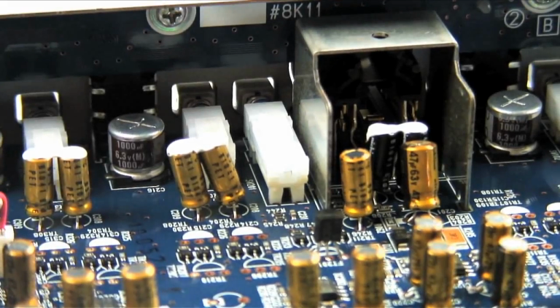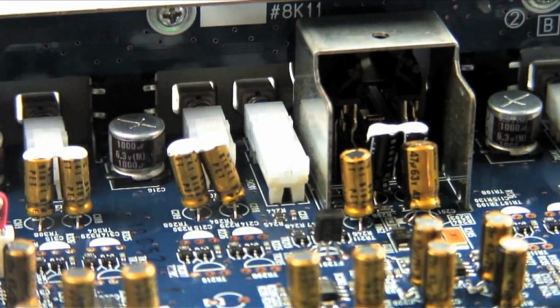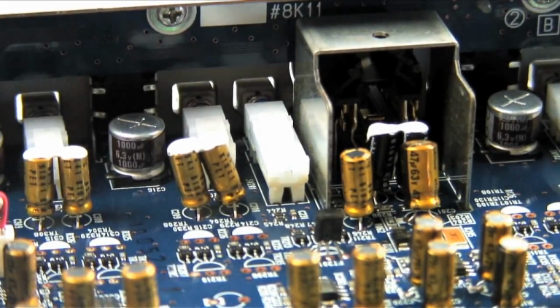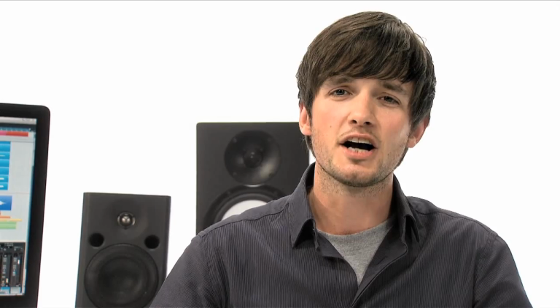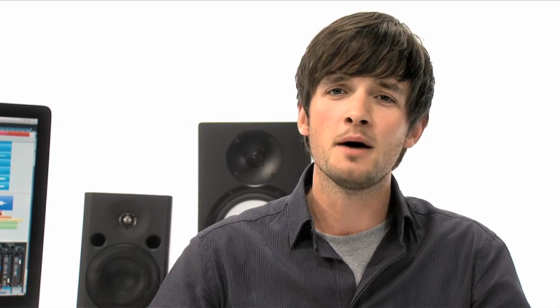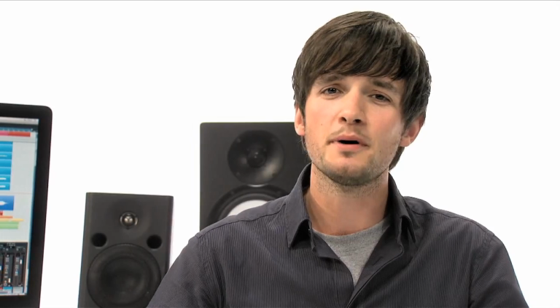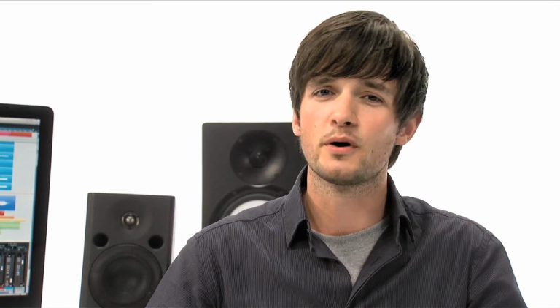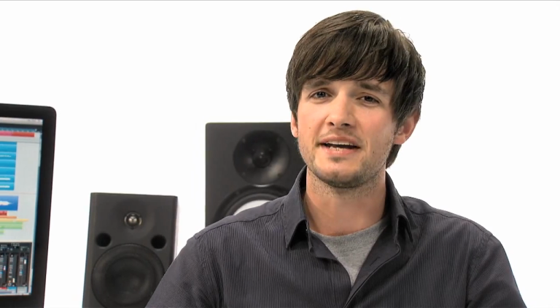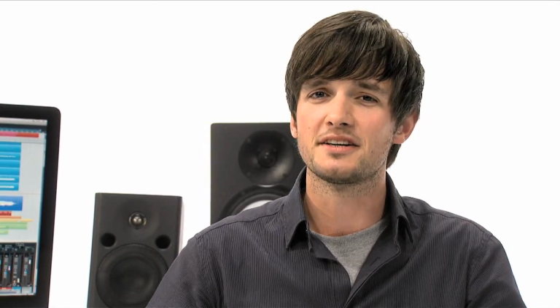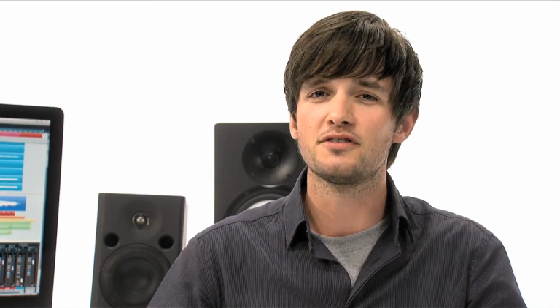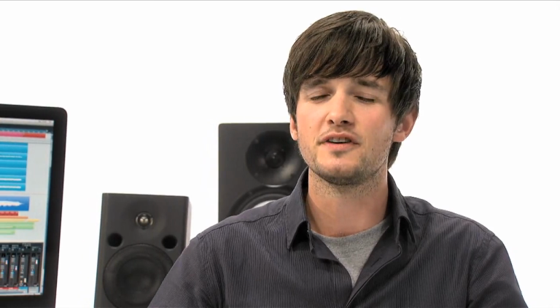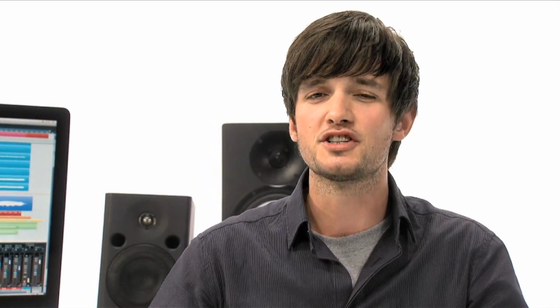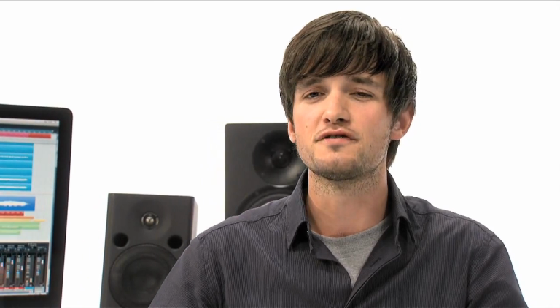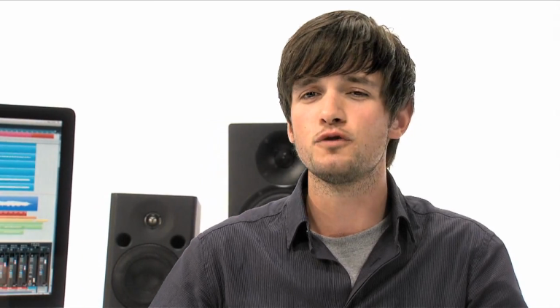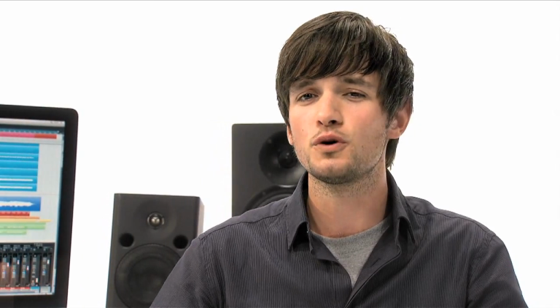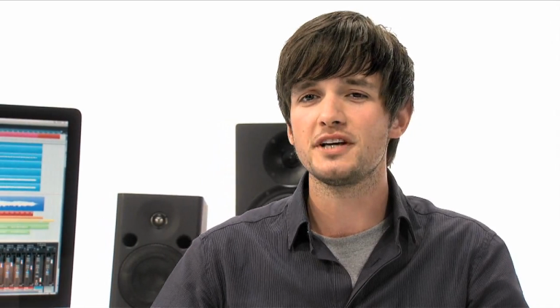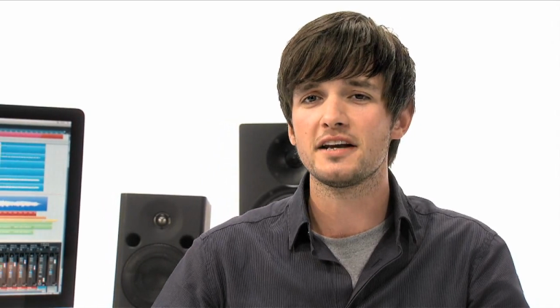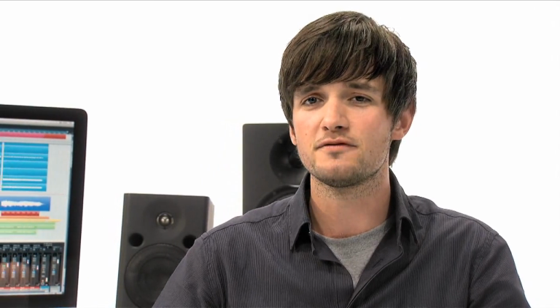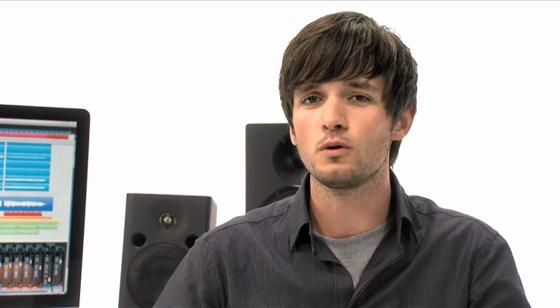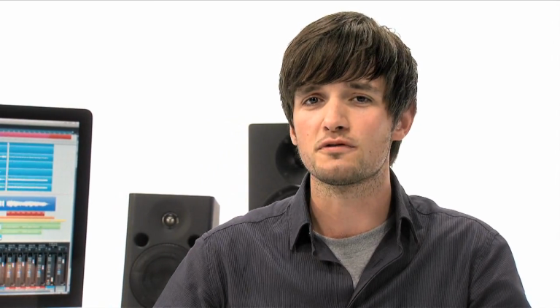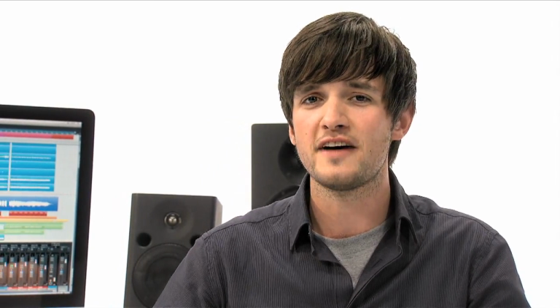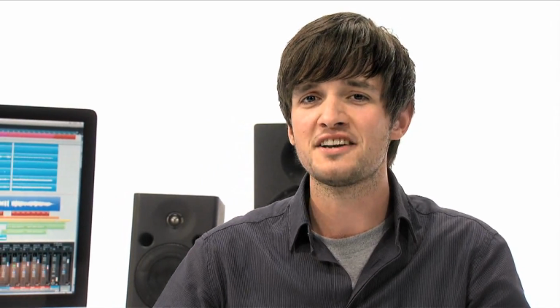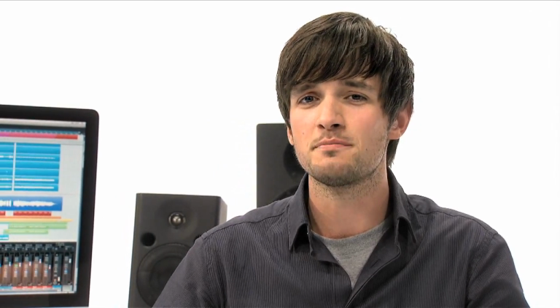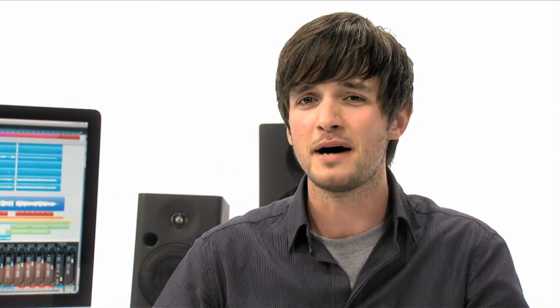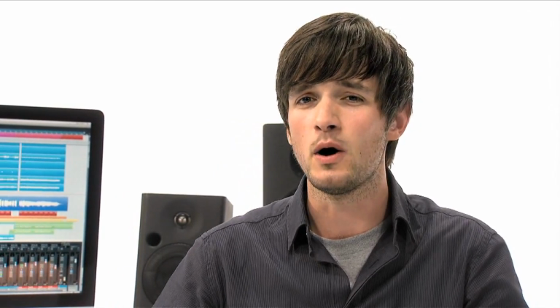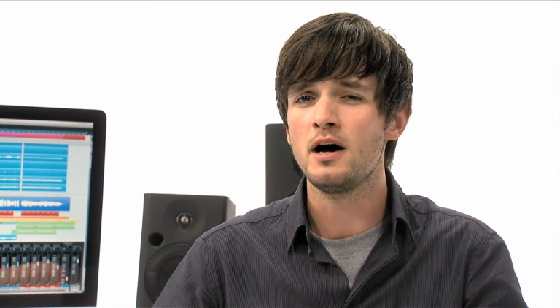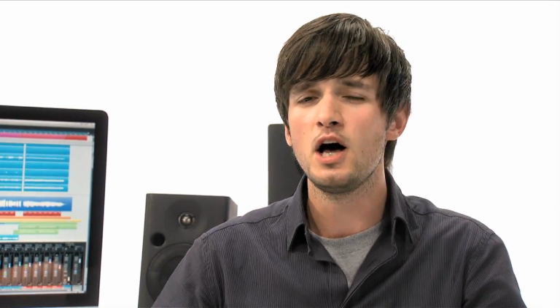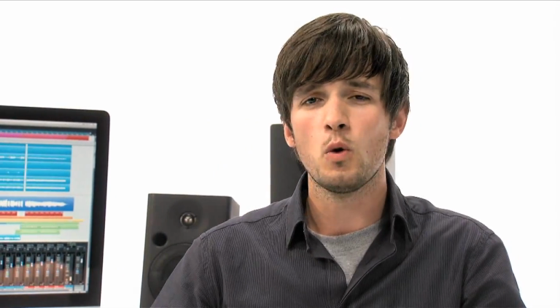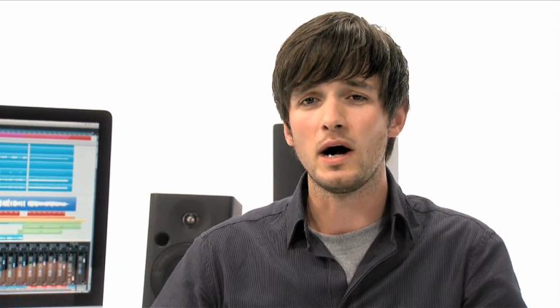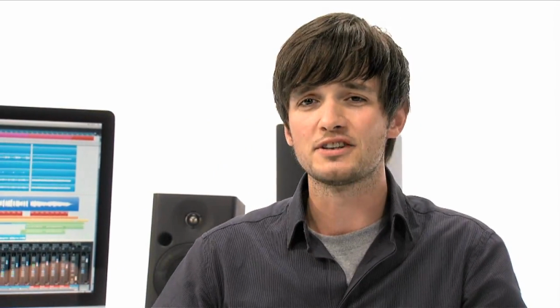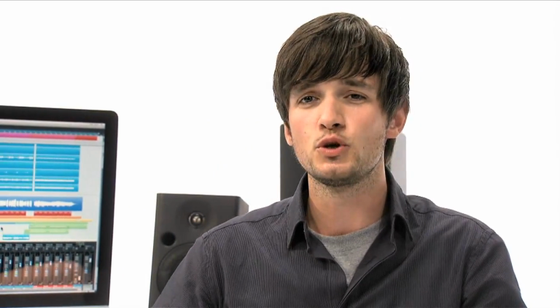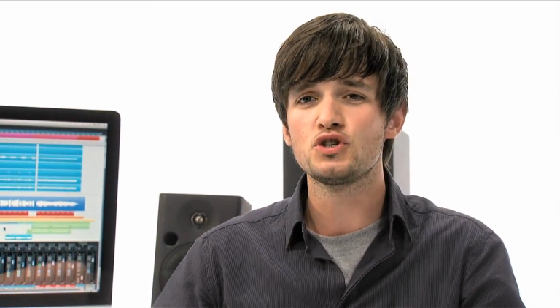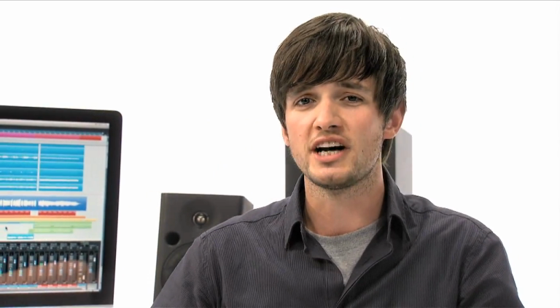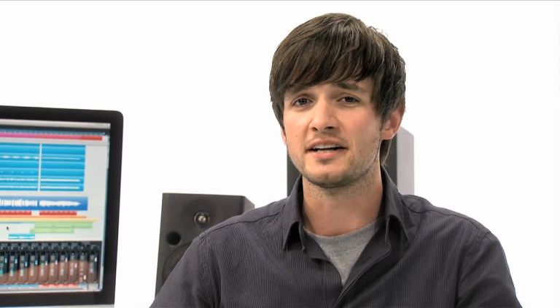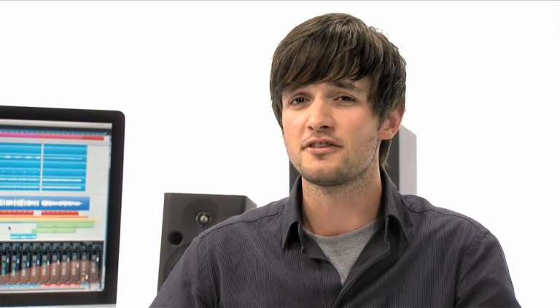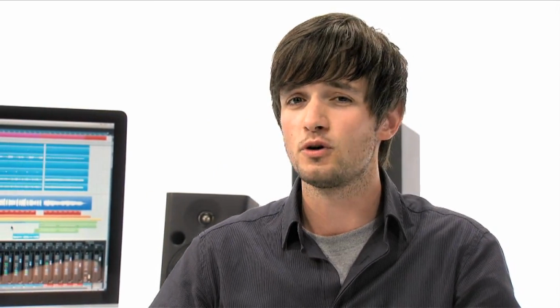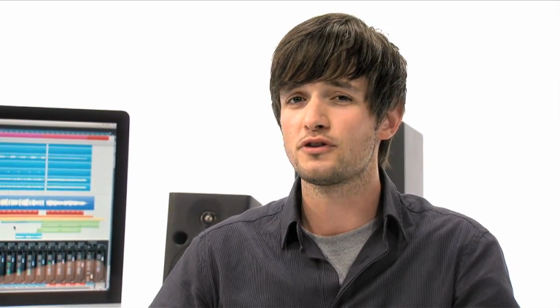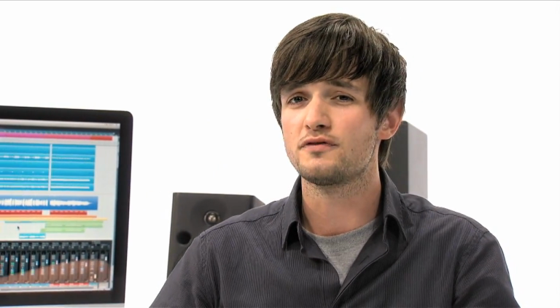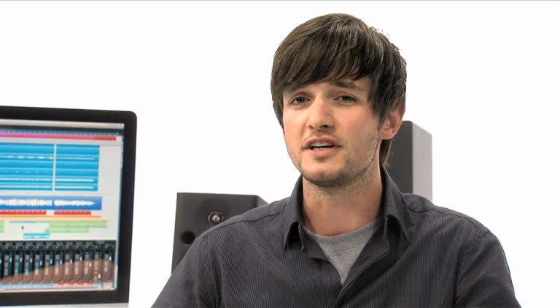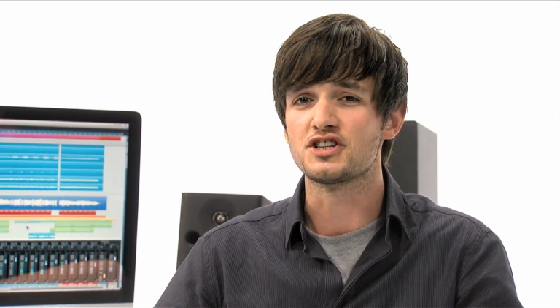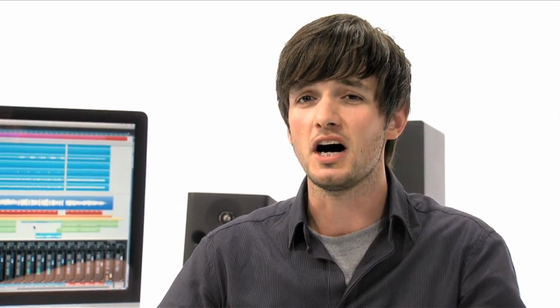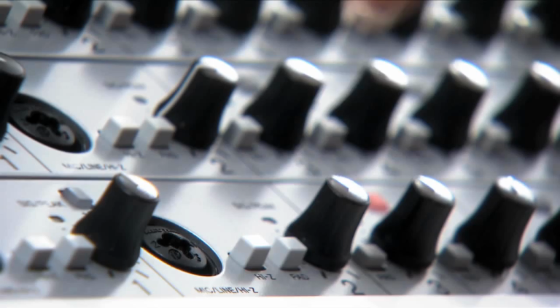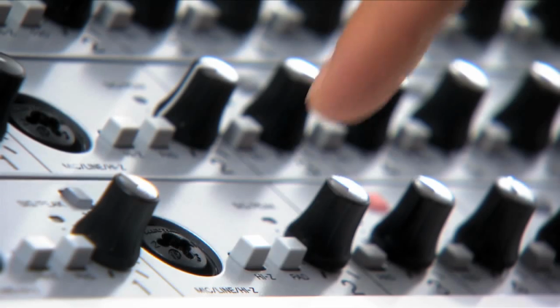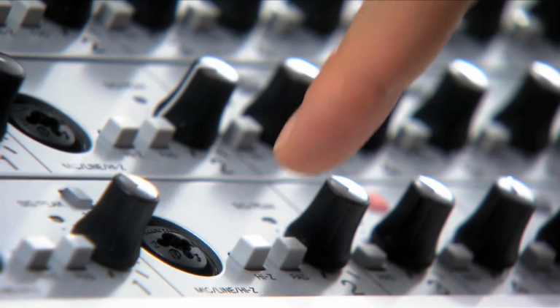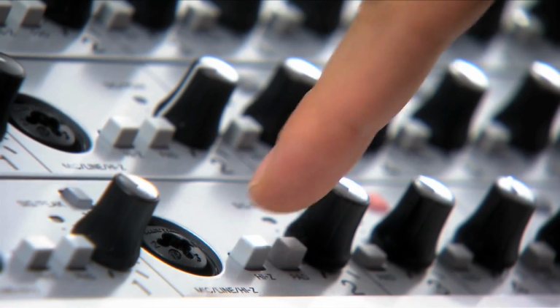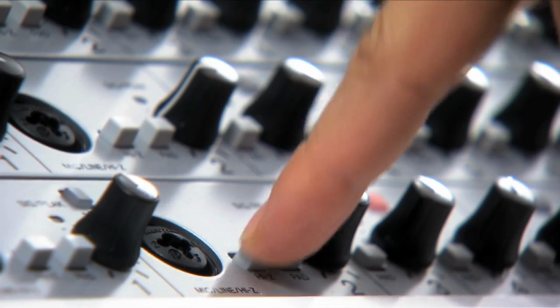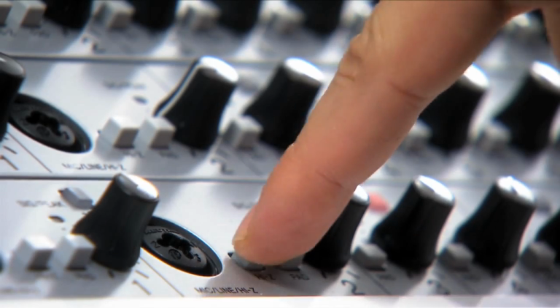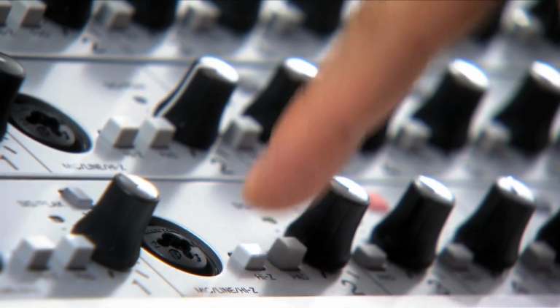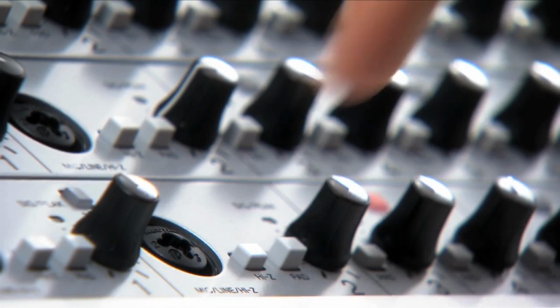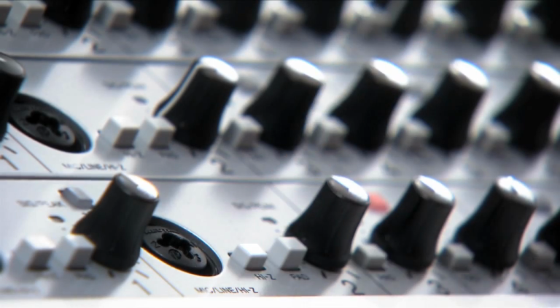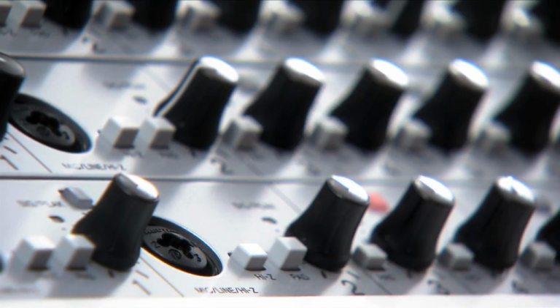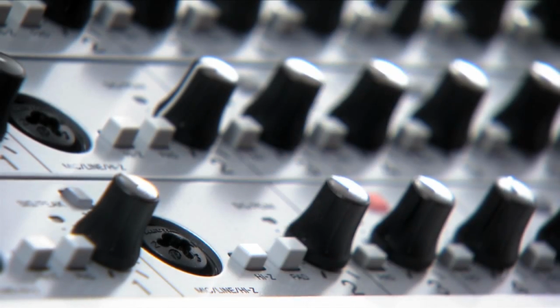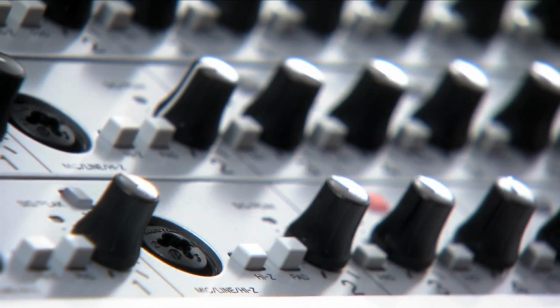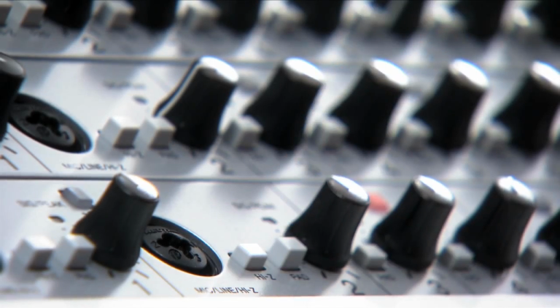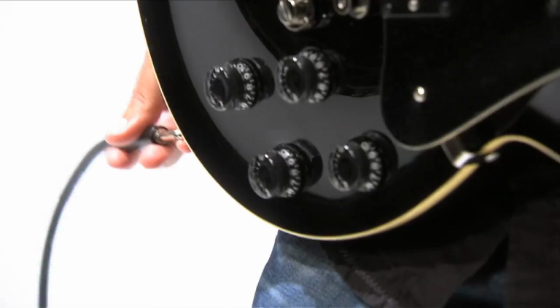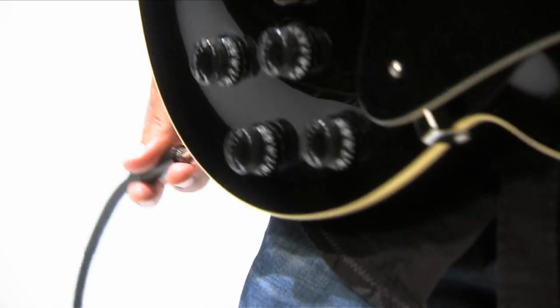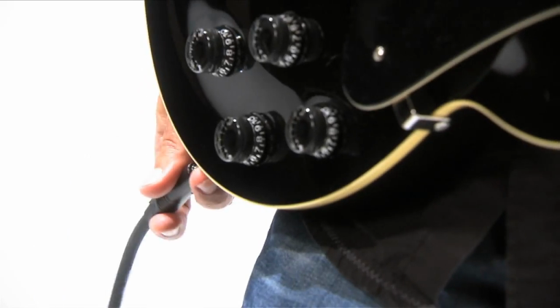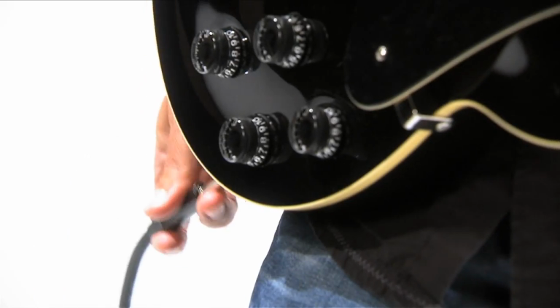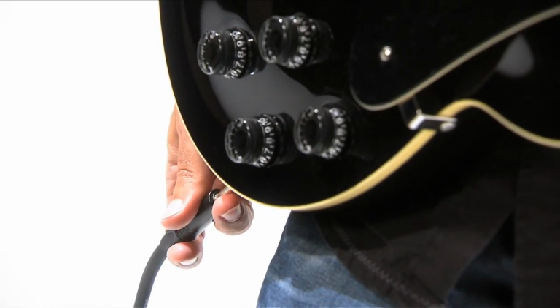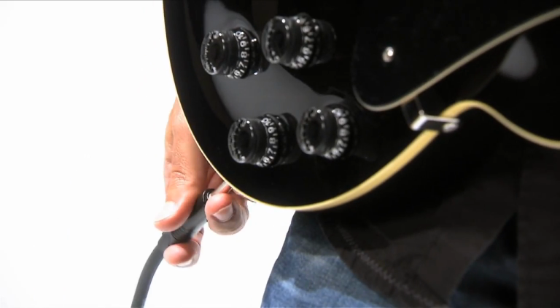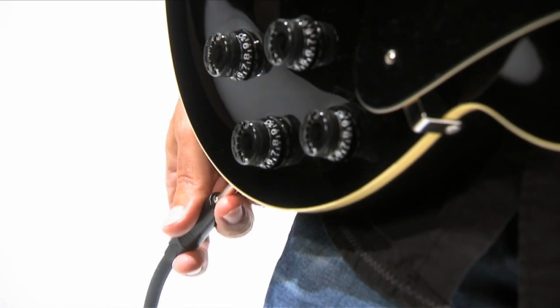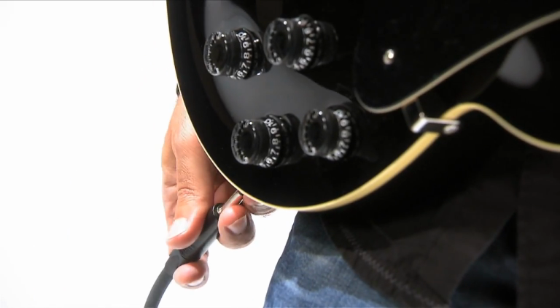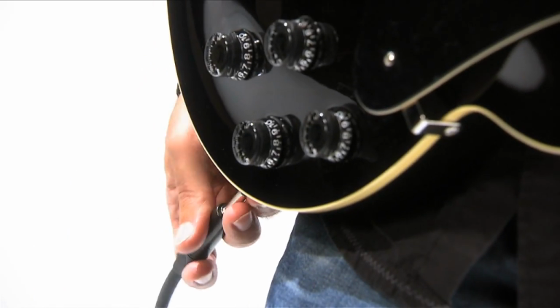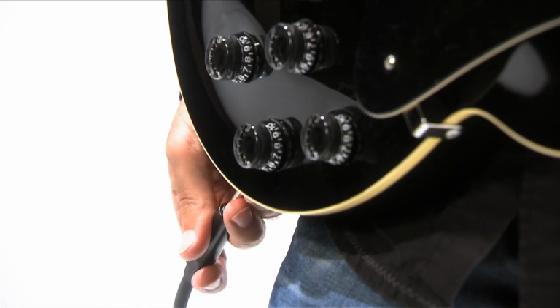The combo connectors feature 48-volt phantom power, while two channels also feature a high Z input for instruments like electric guitars.